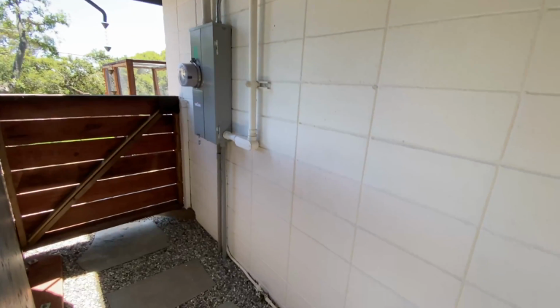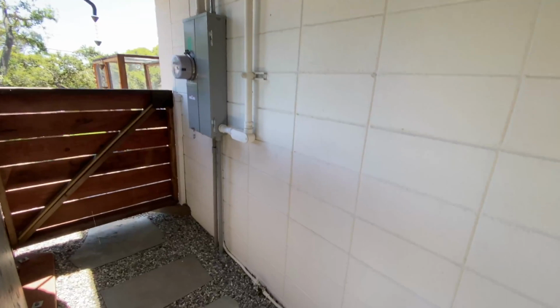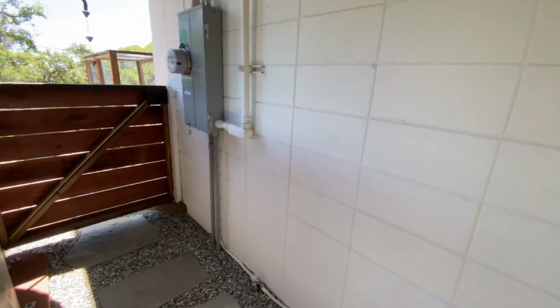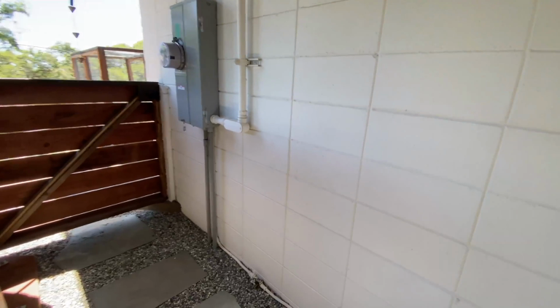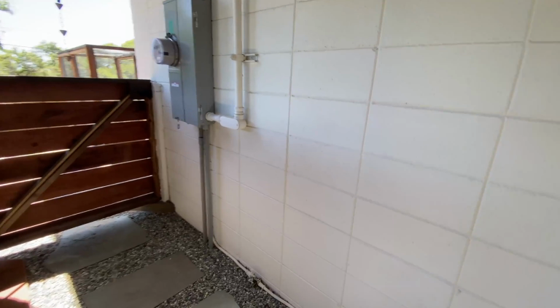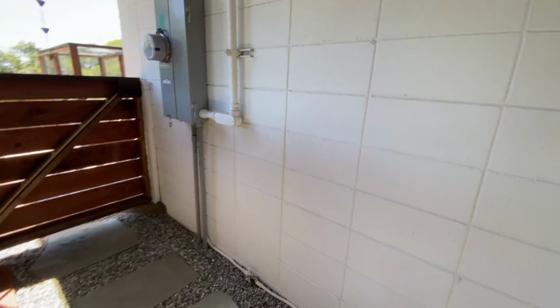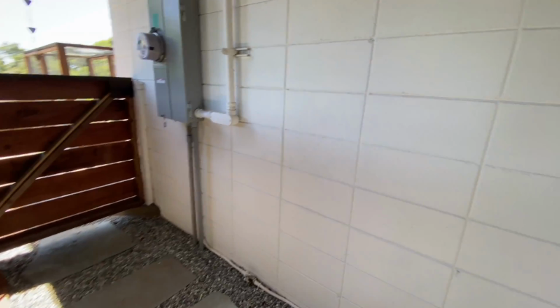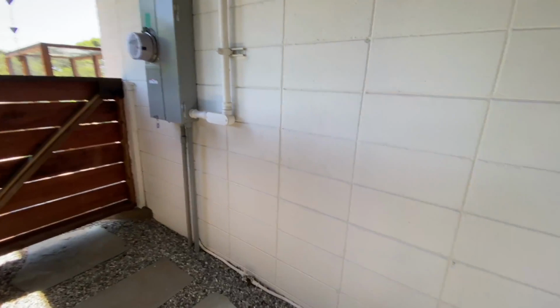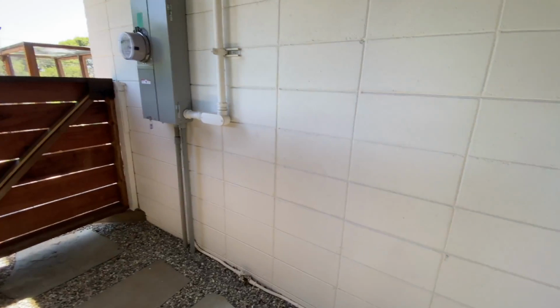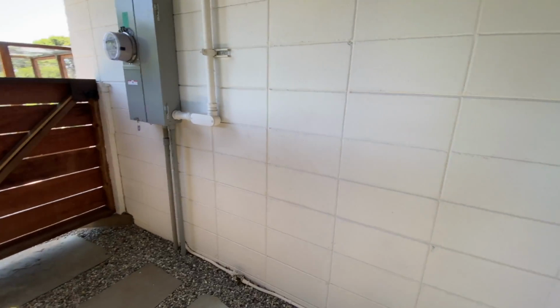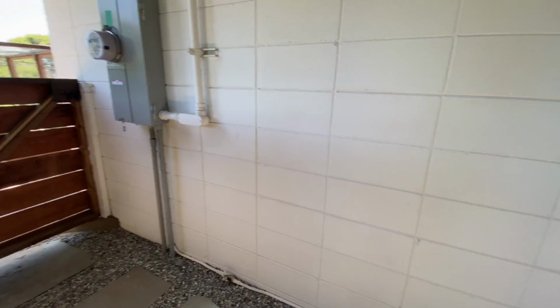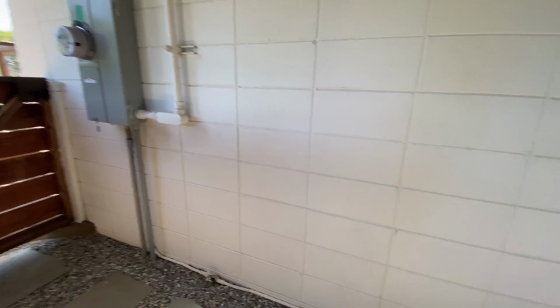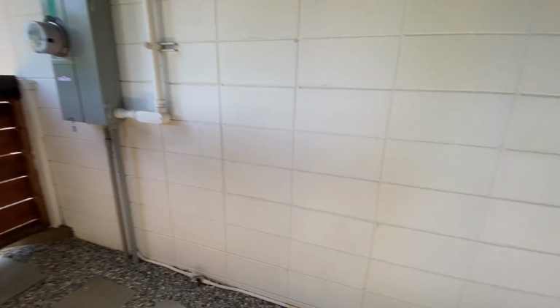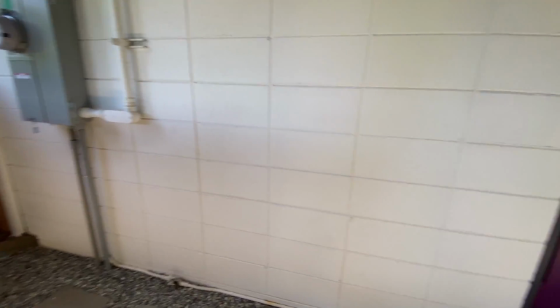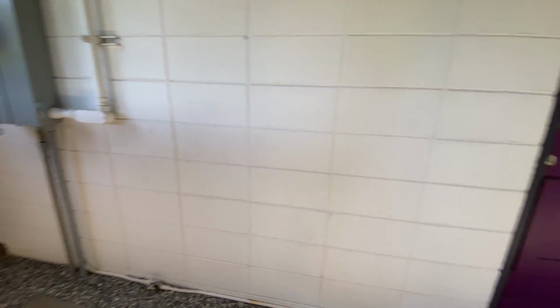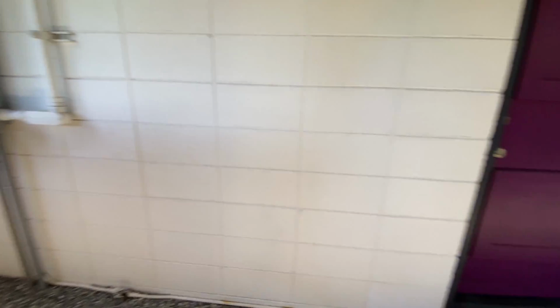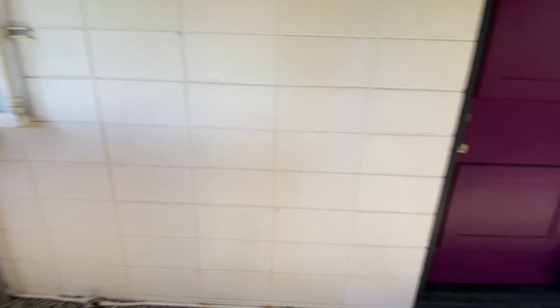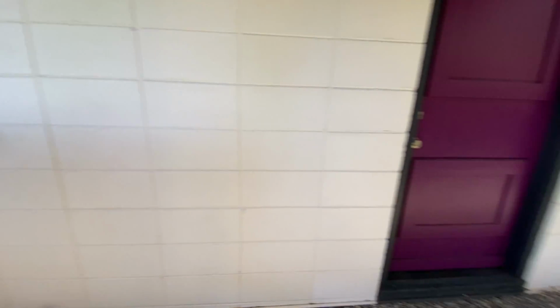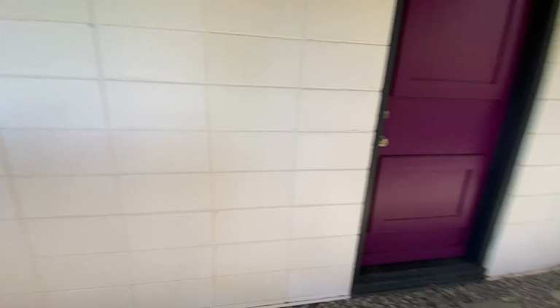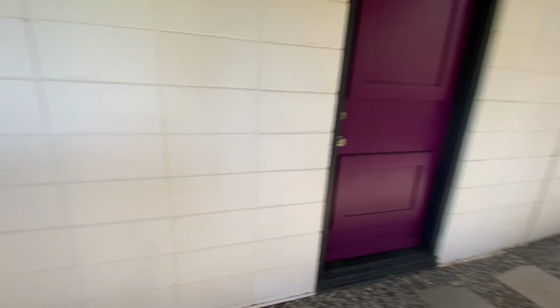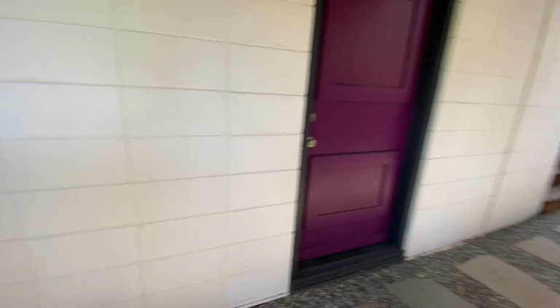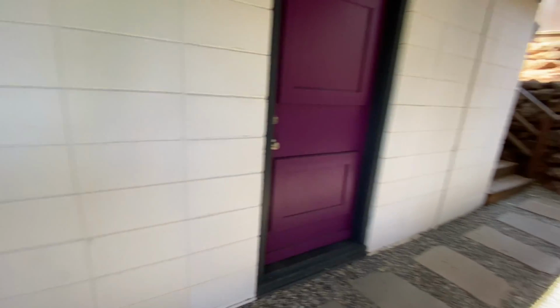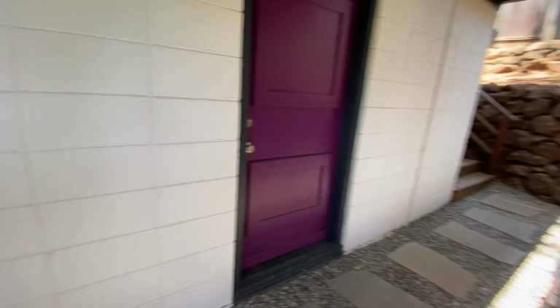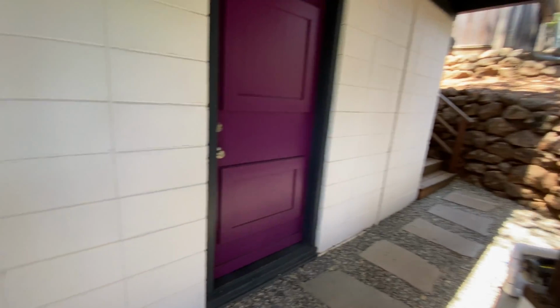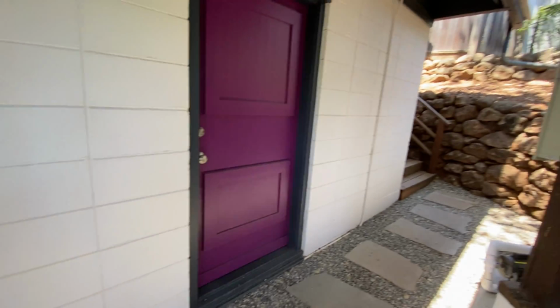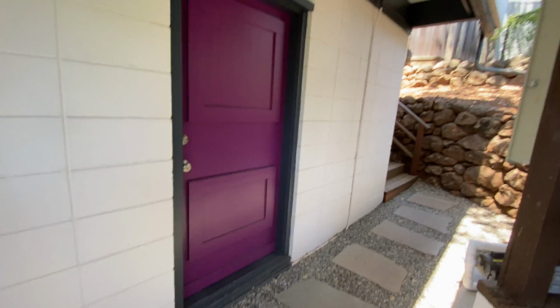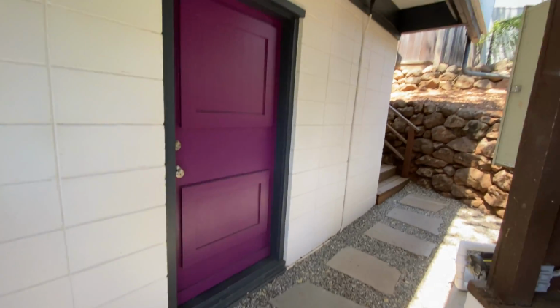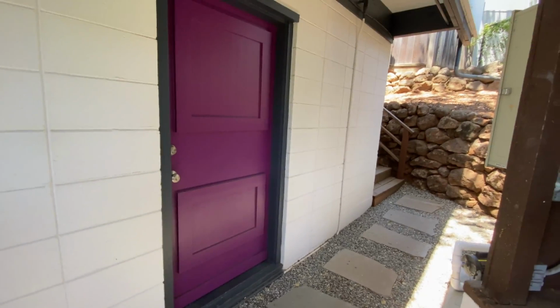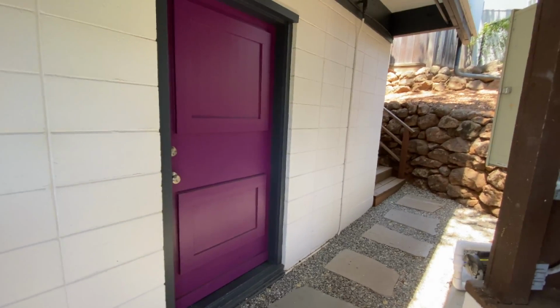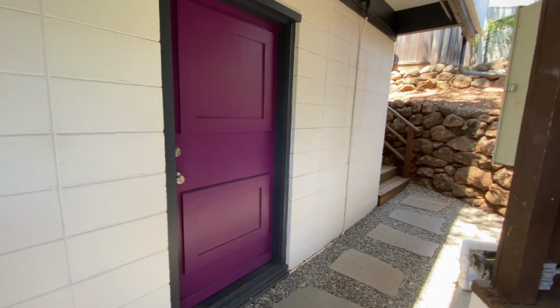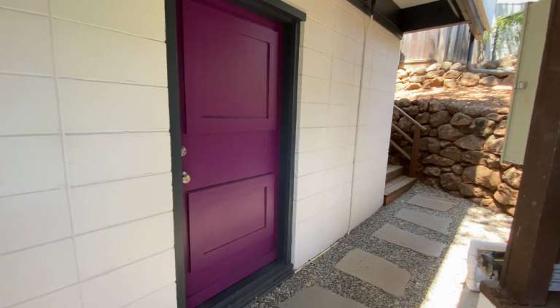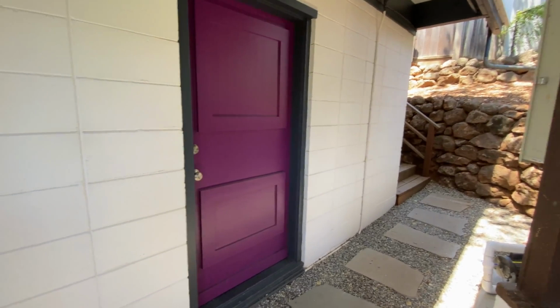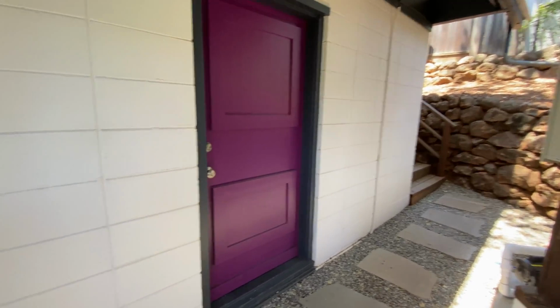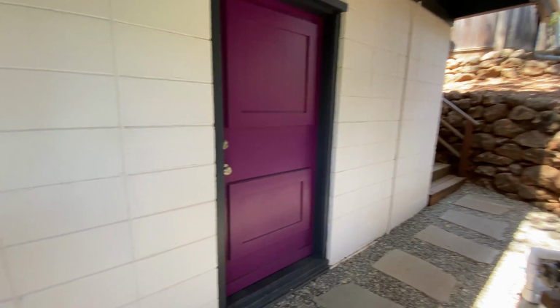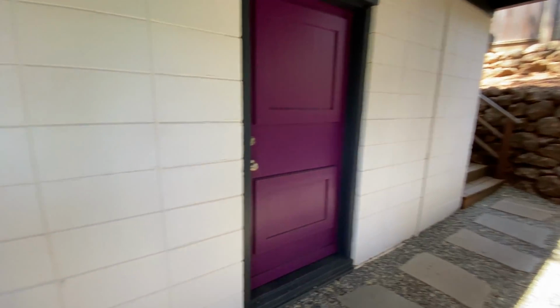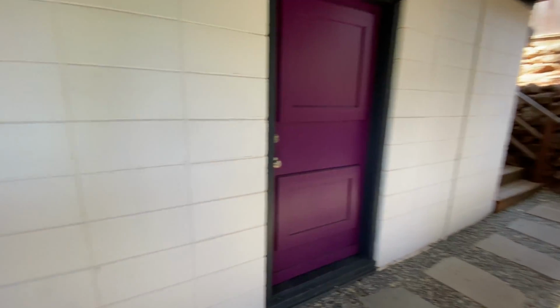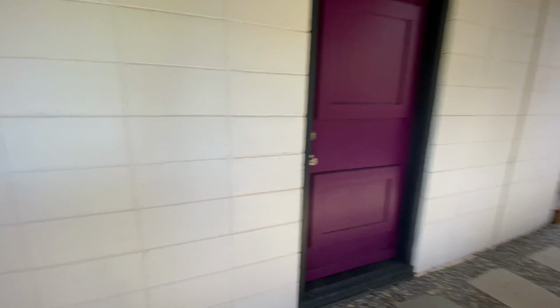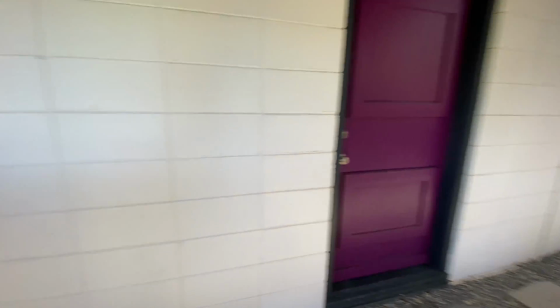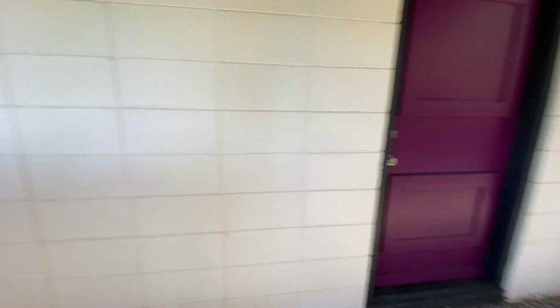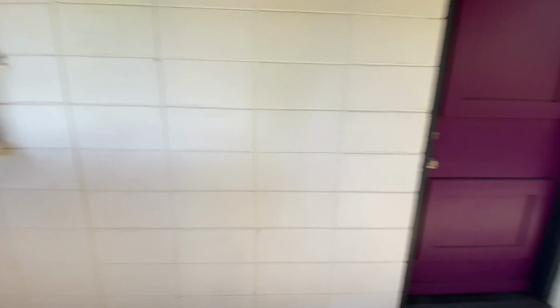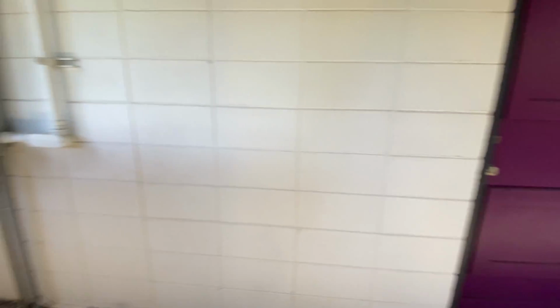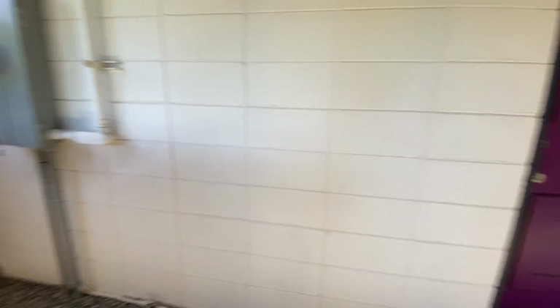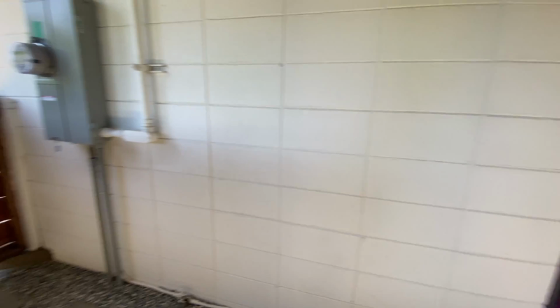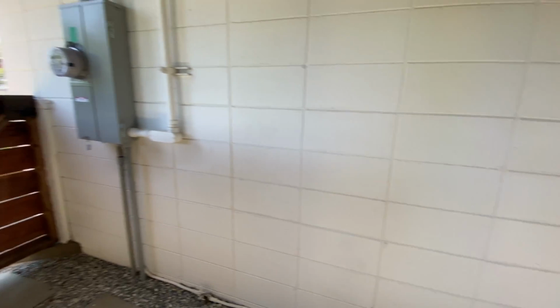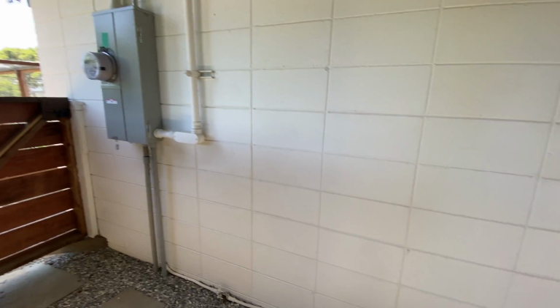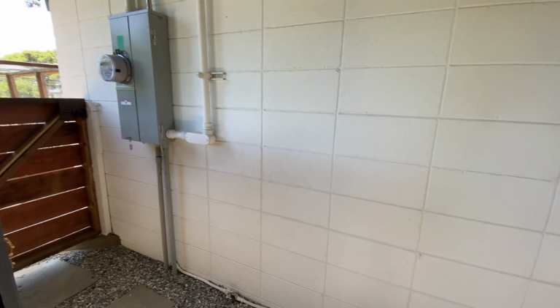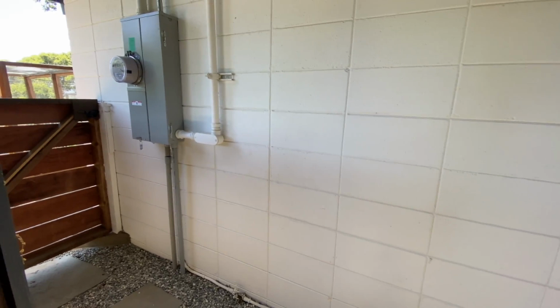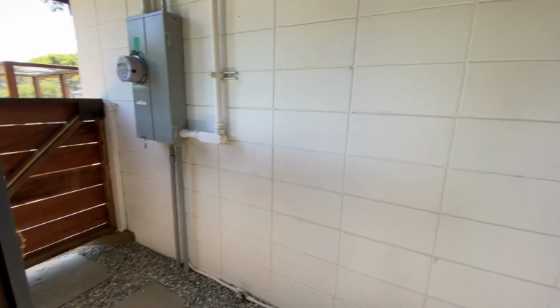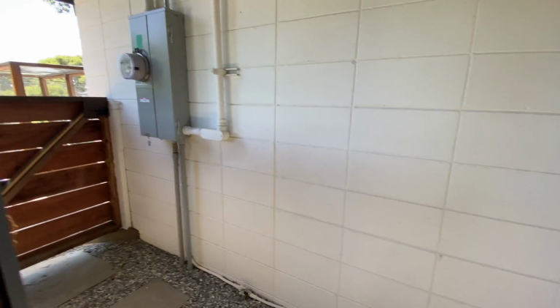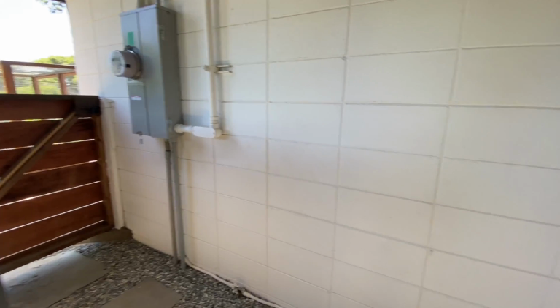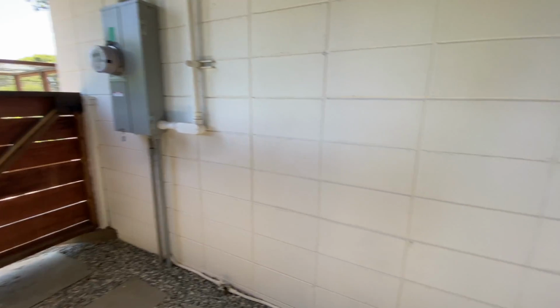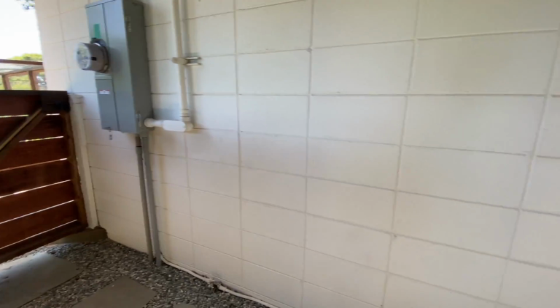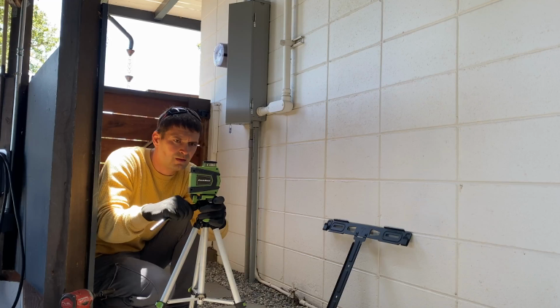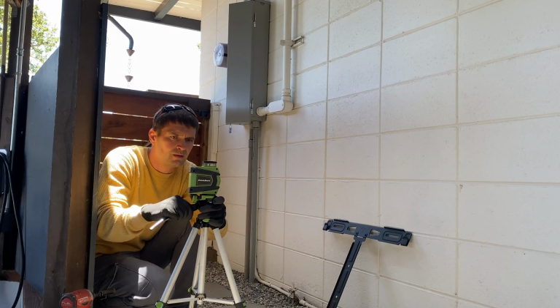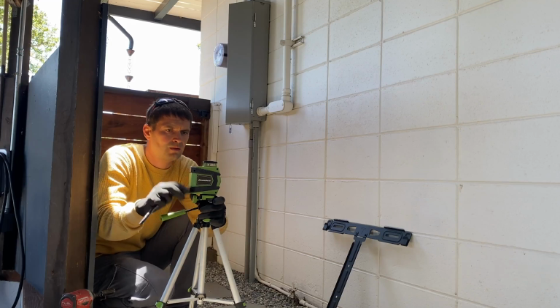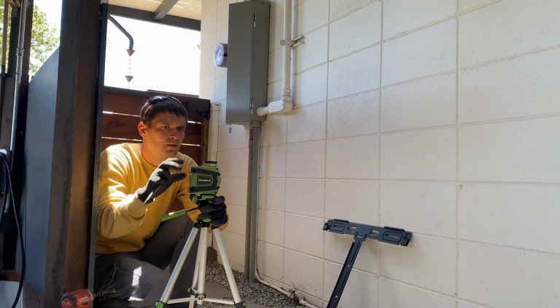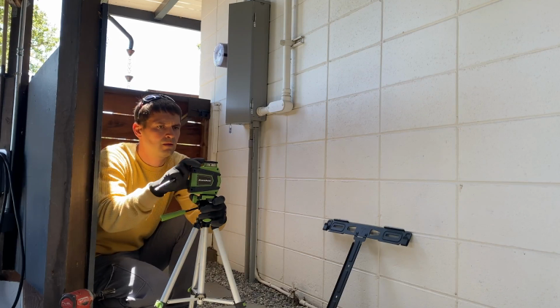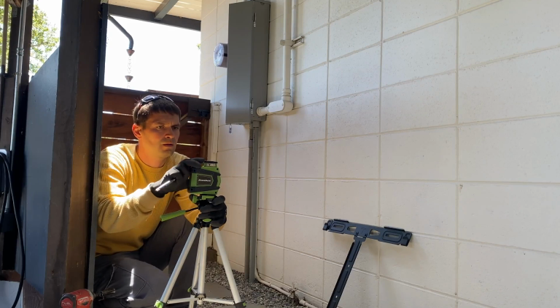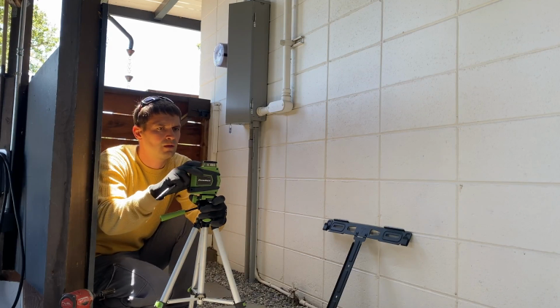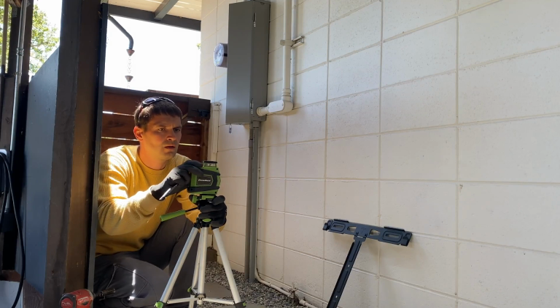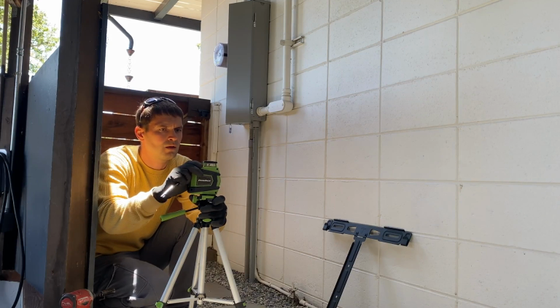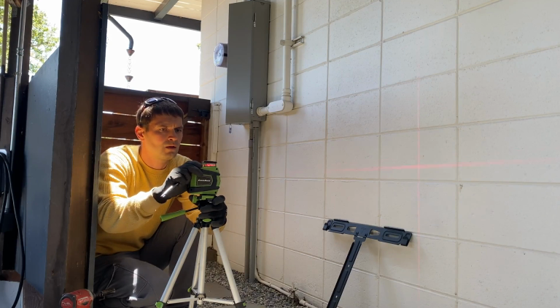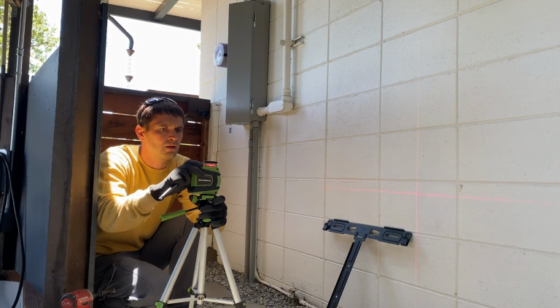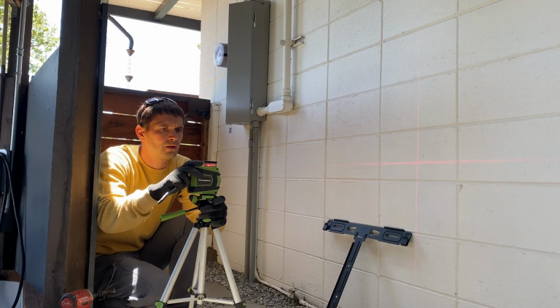Here's the location where the Powerwalls are going to be installed. We're going to have one on the left side and one on the right side of the door.